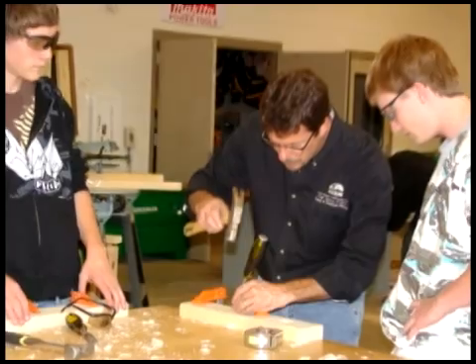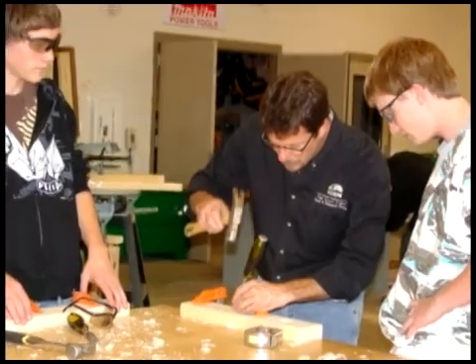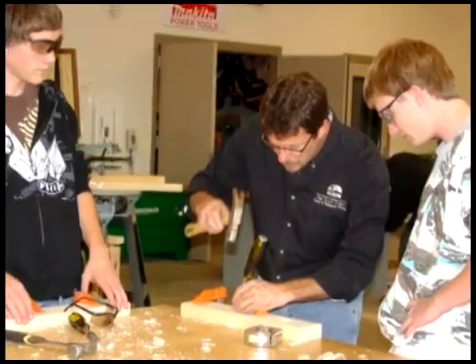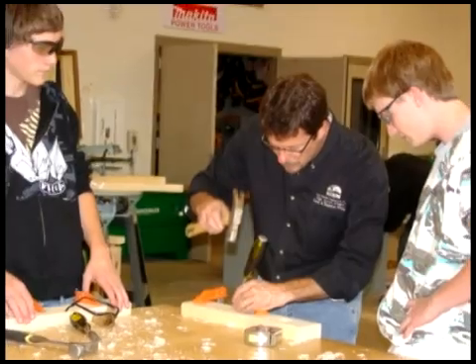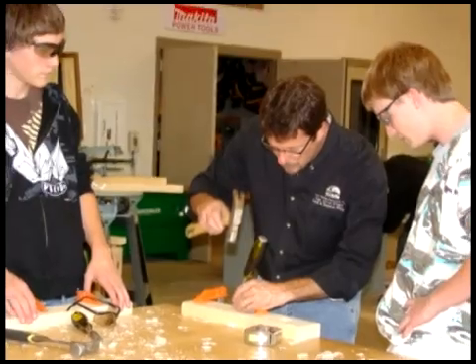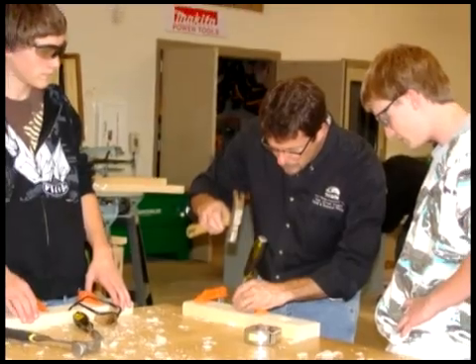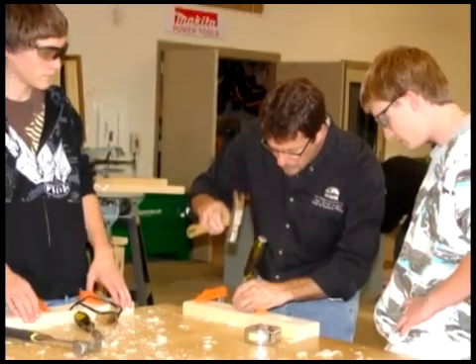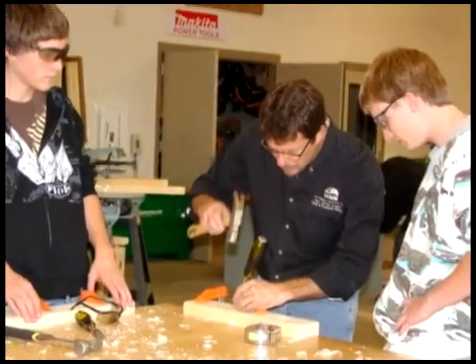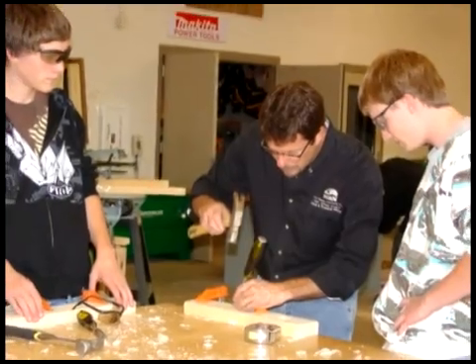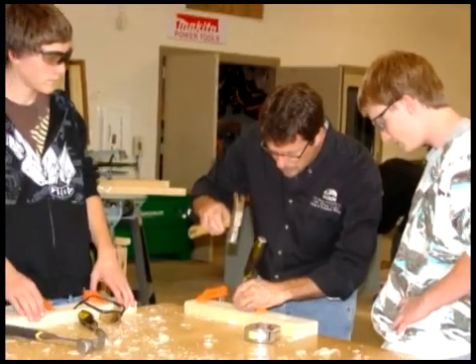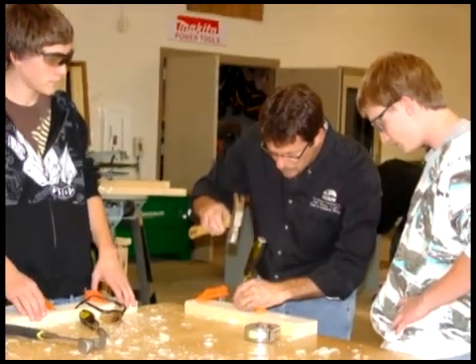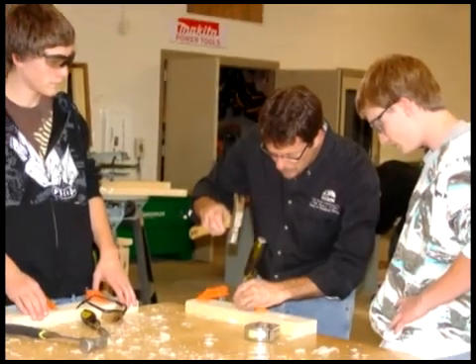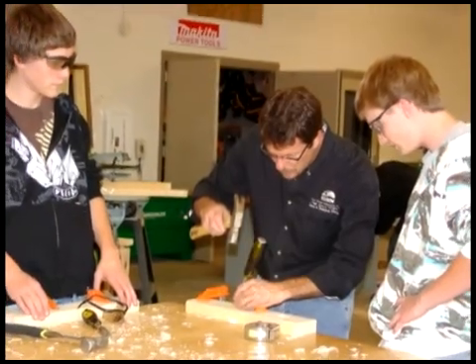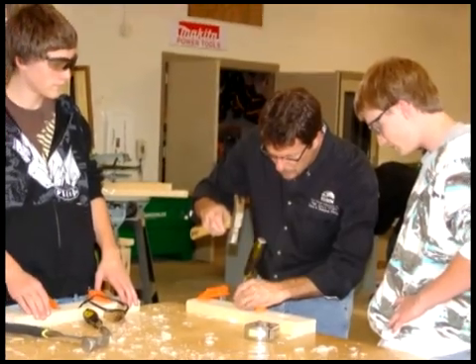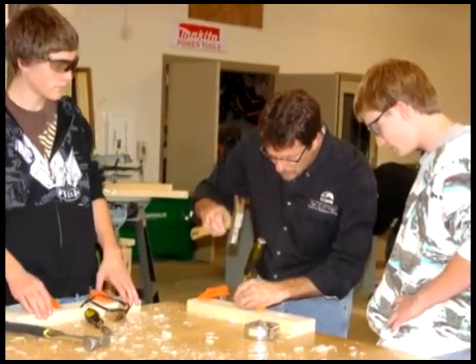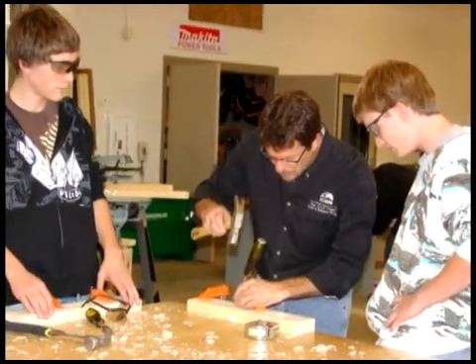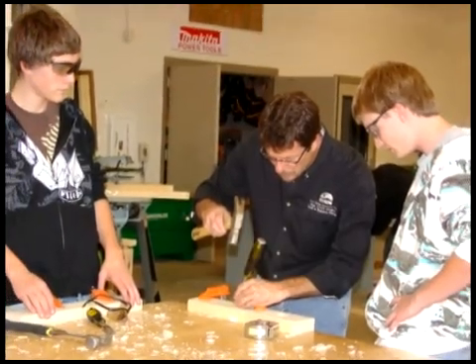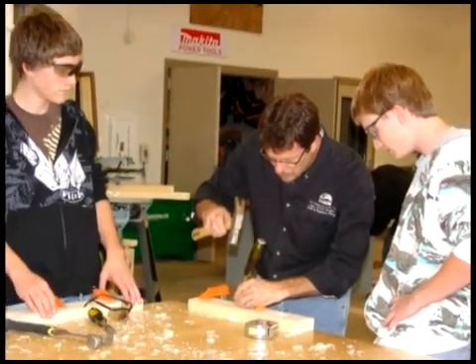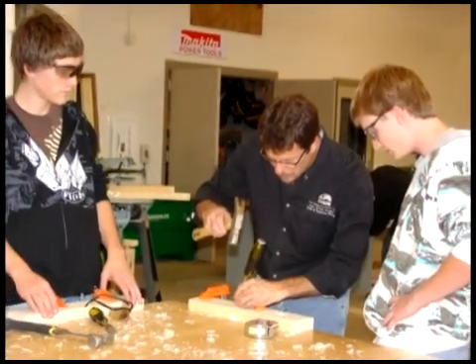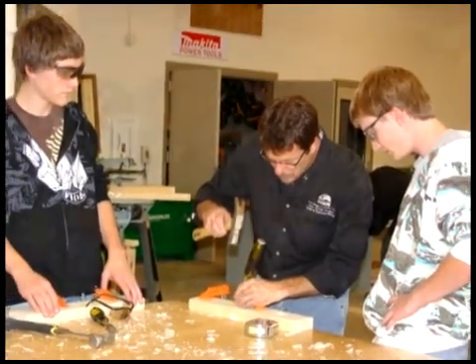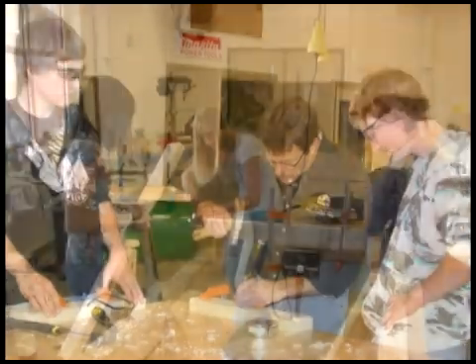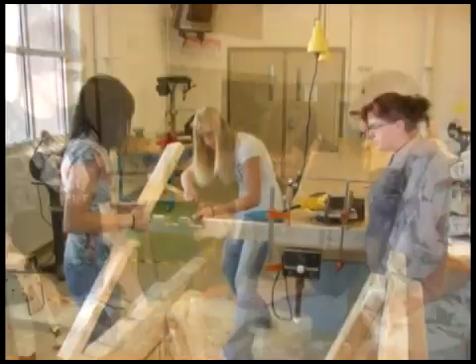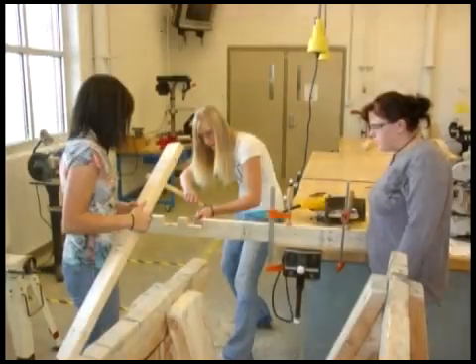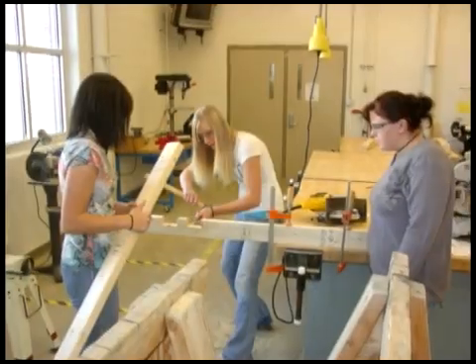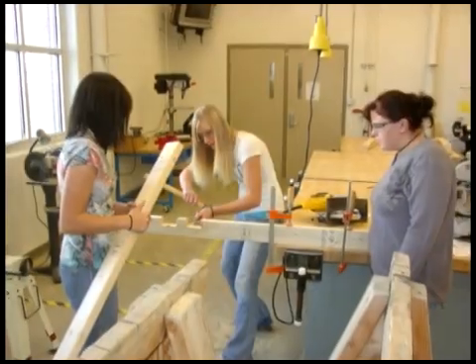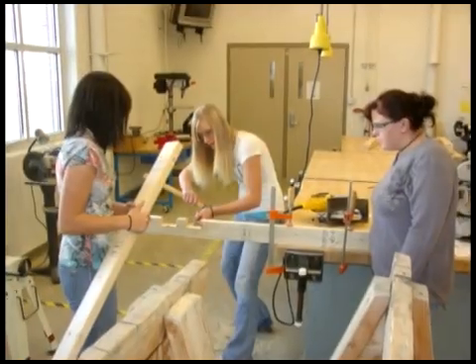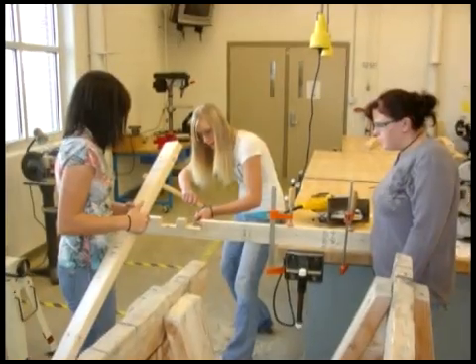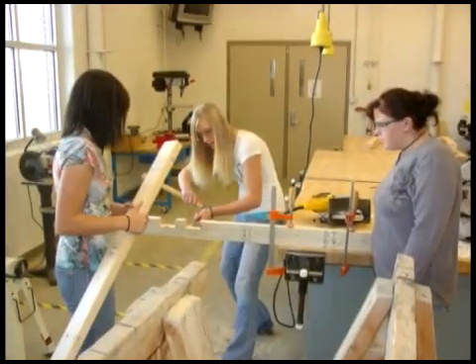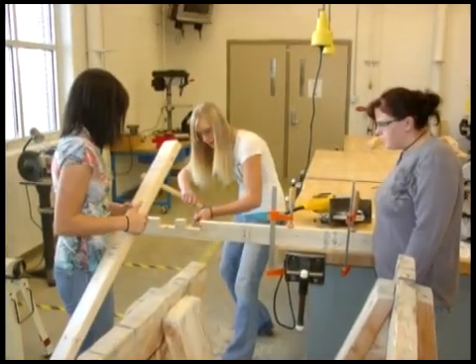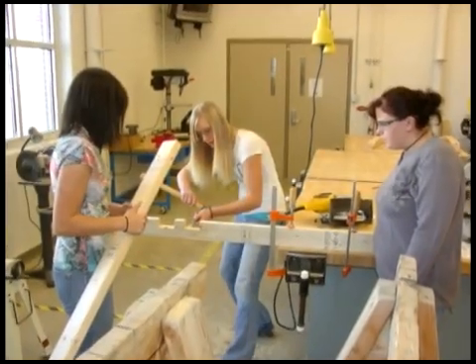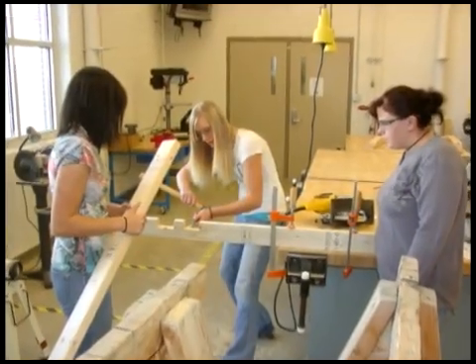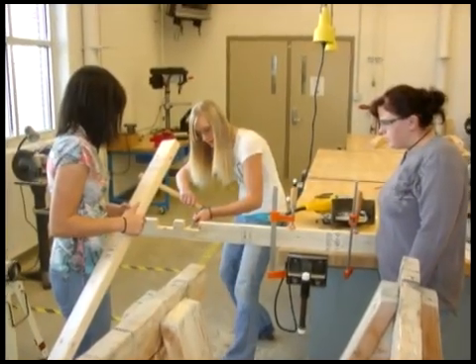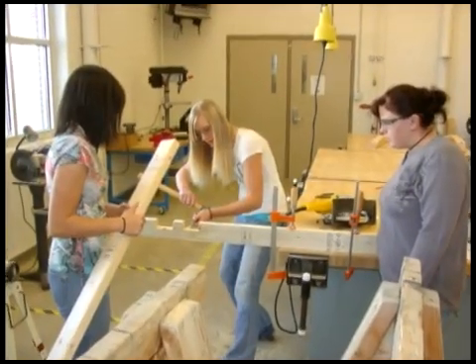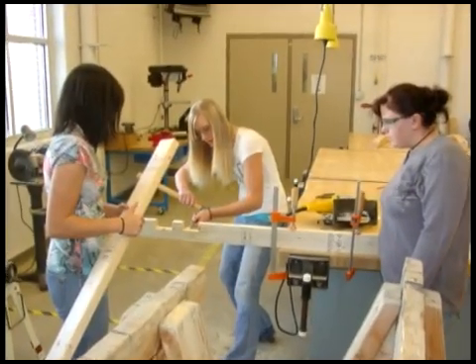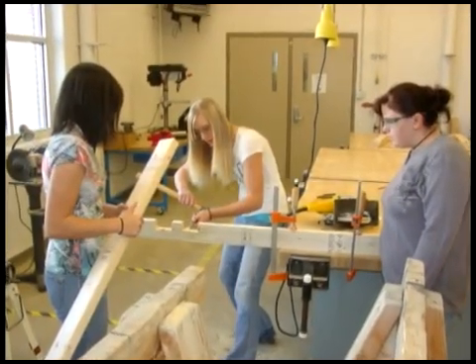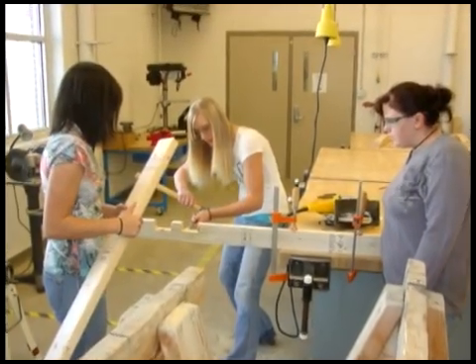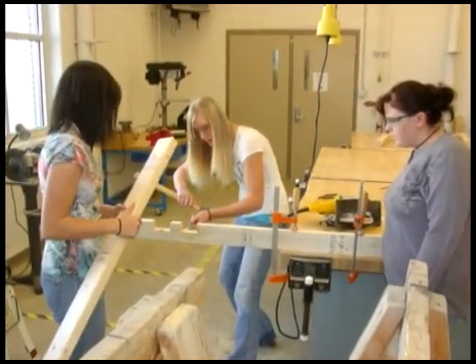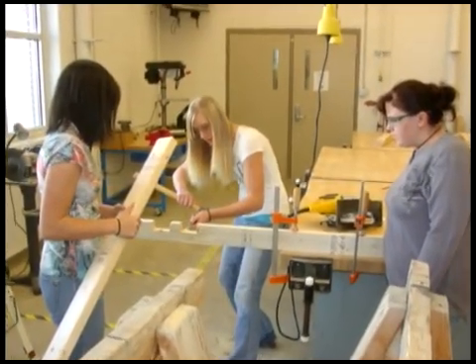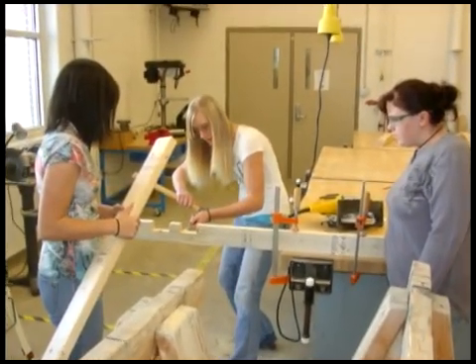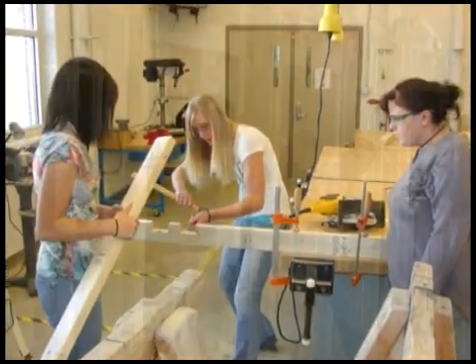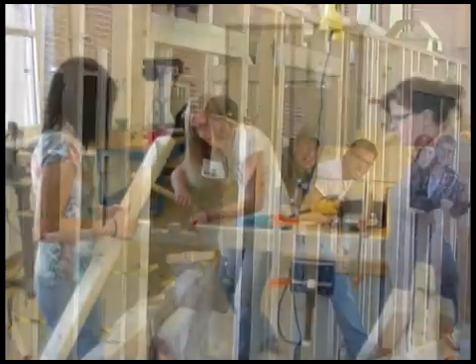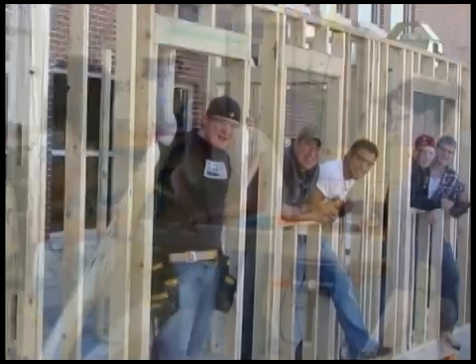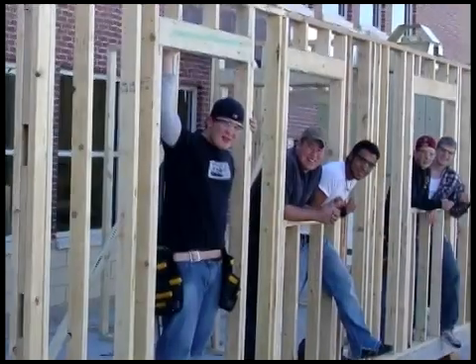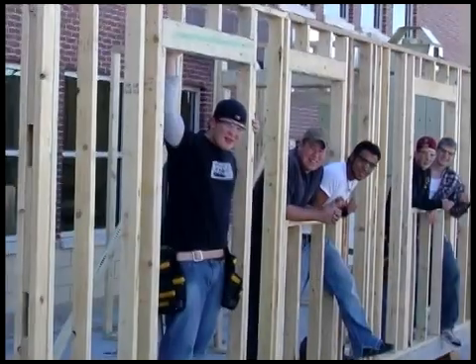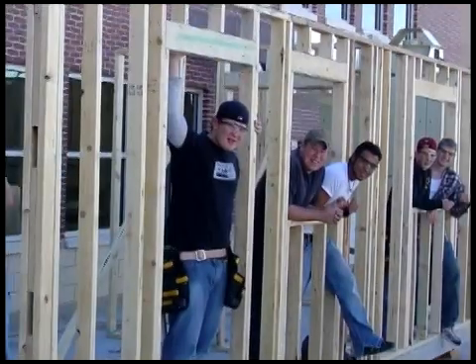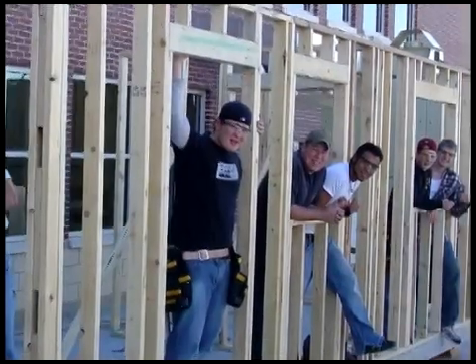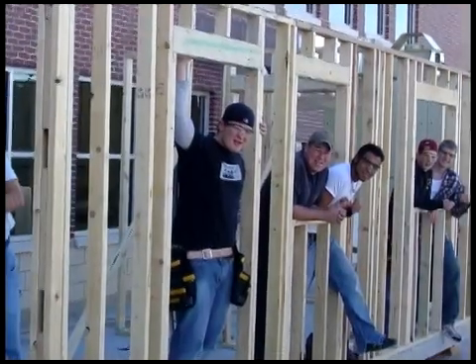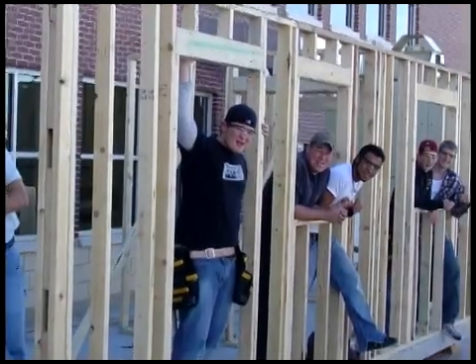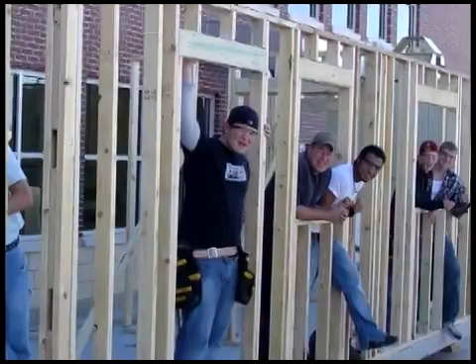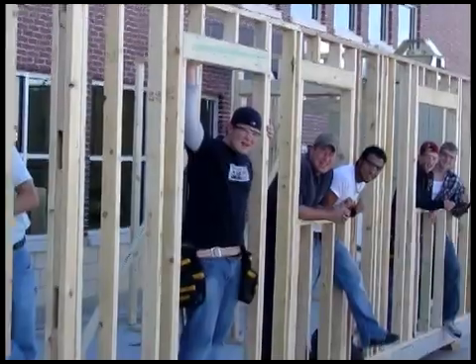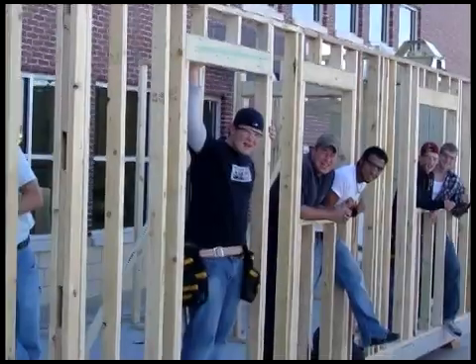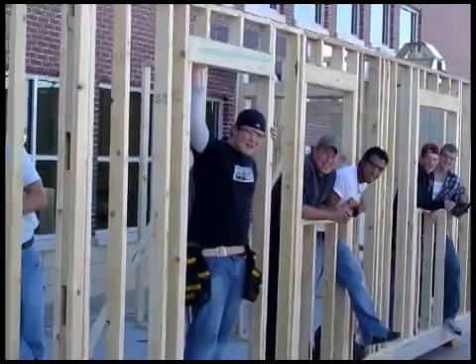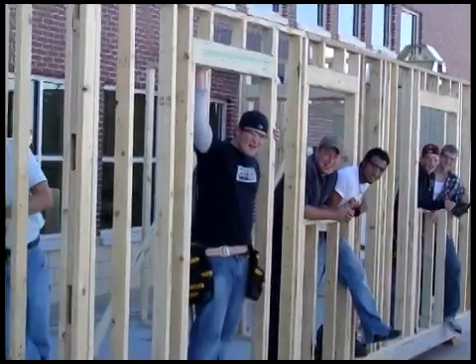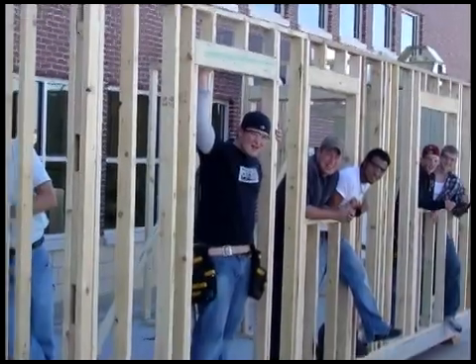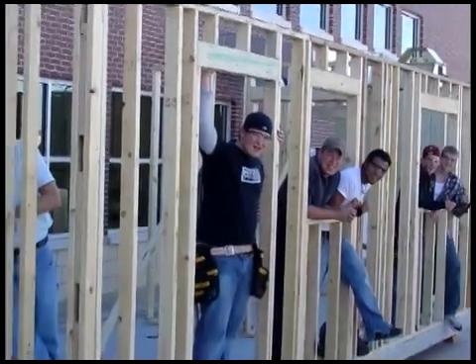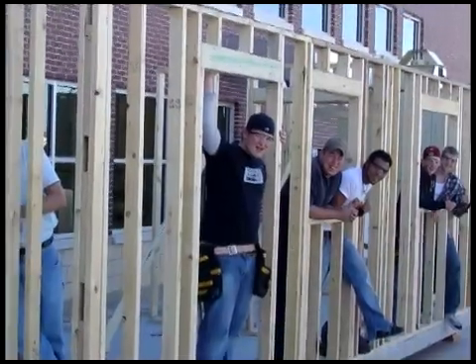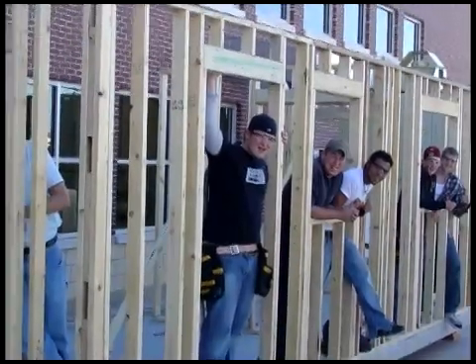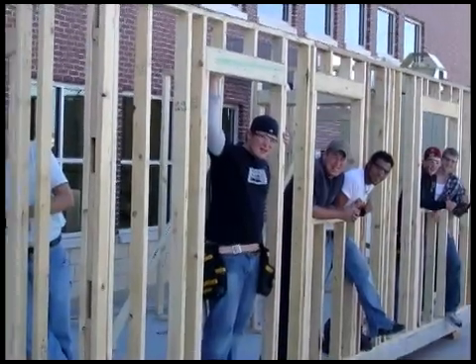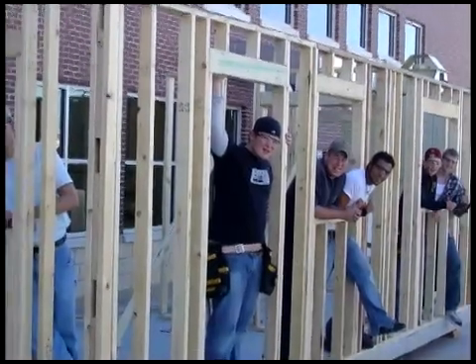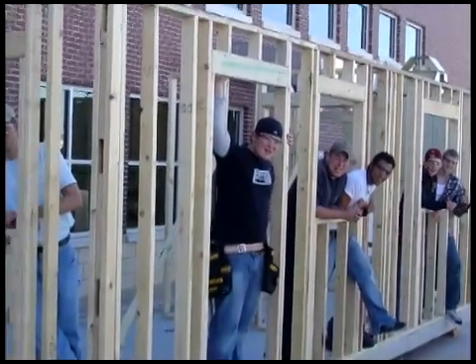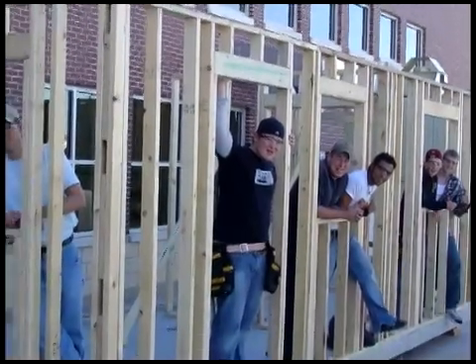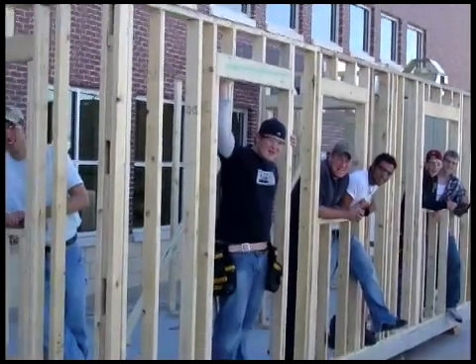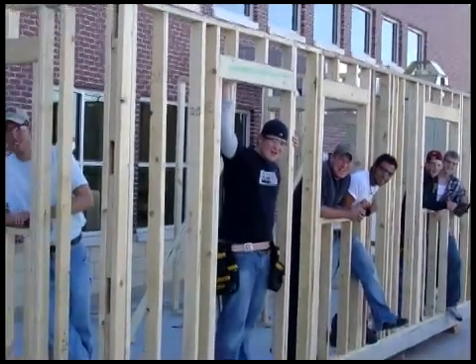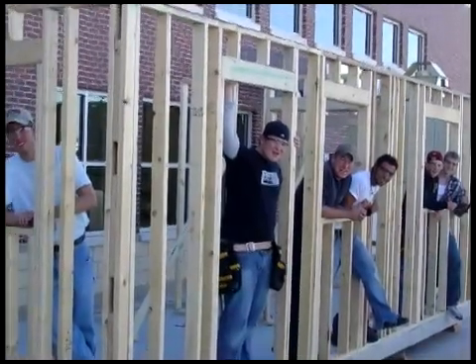I enjoy getting to know each of my students and seeing them grow and succeed. Our motto in this class is building a house, building a life.